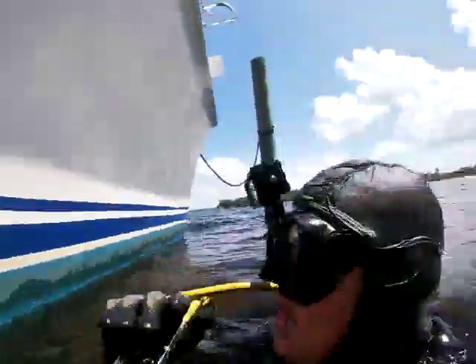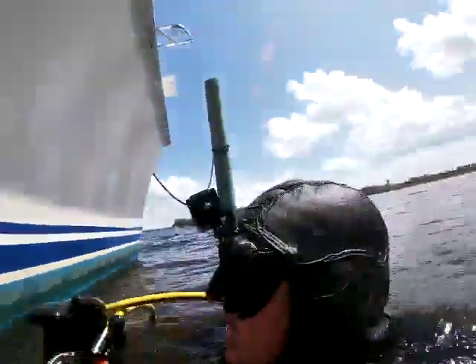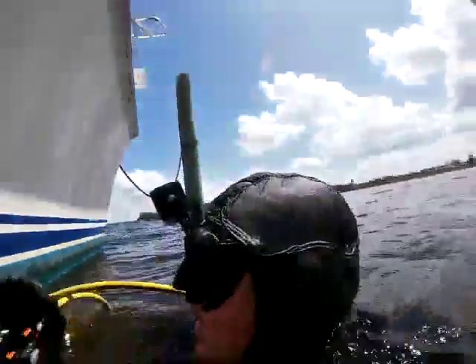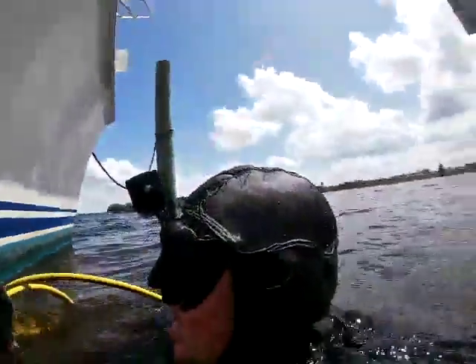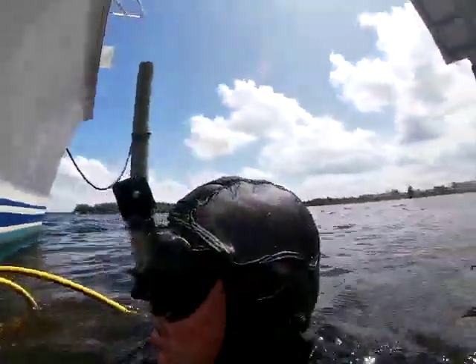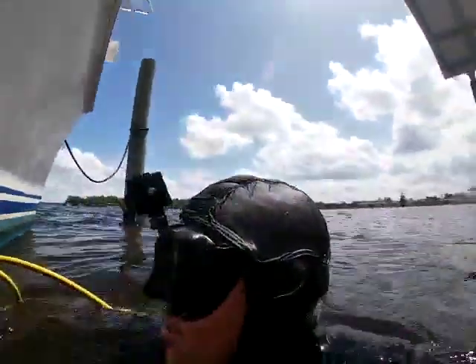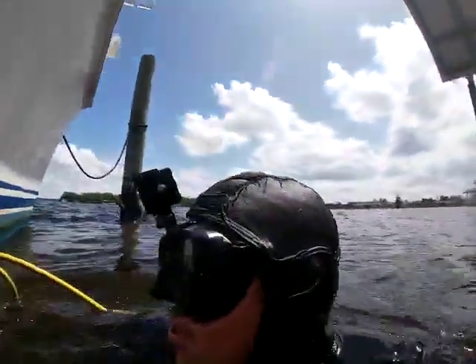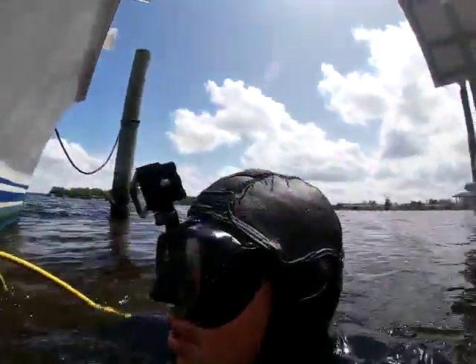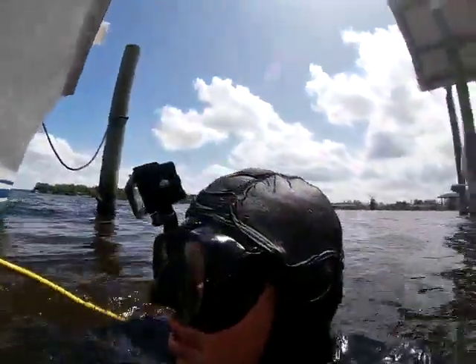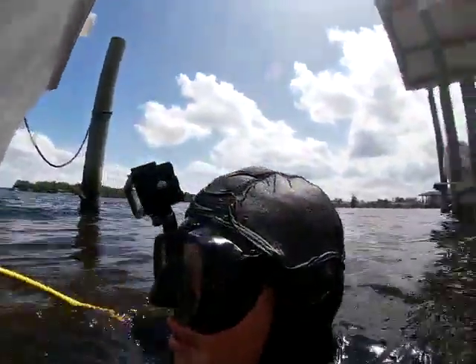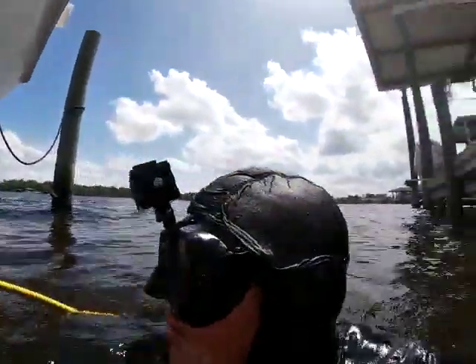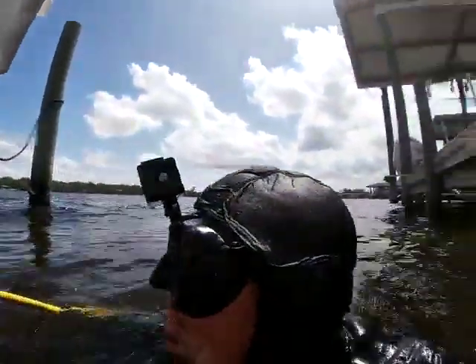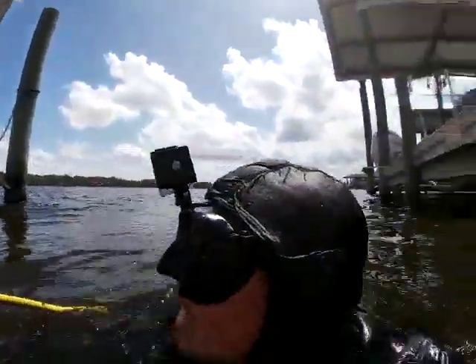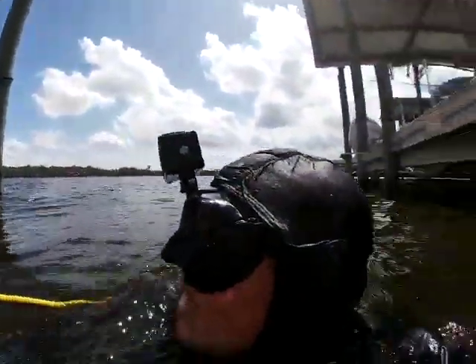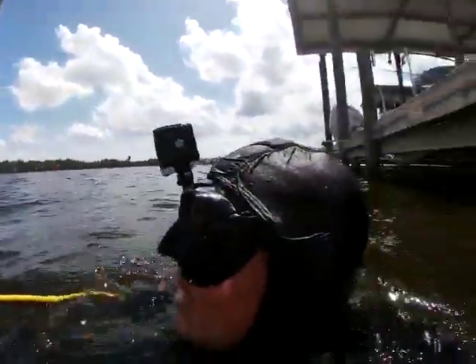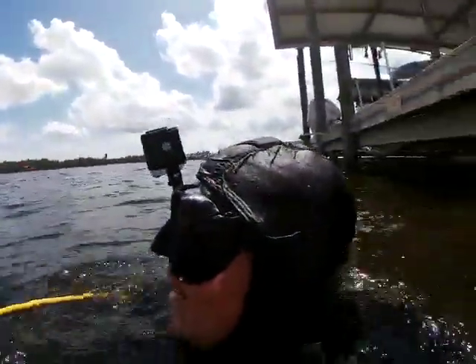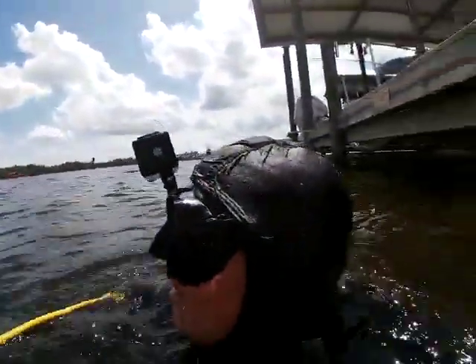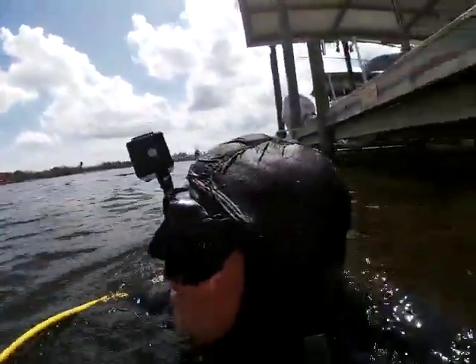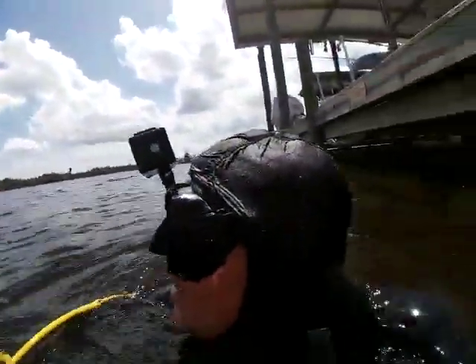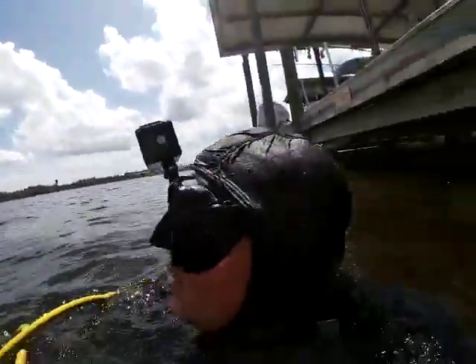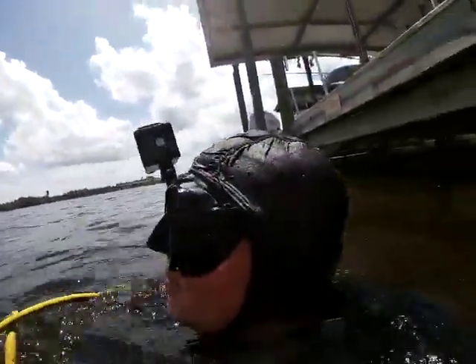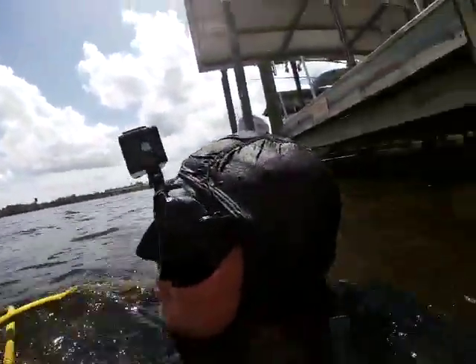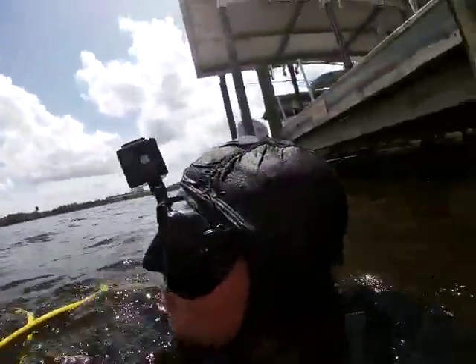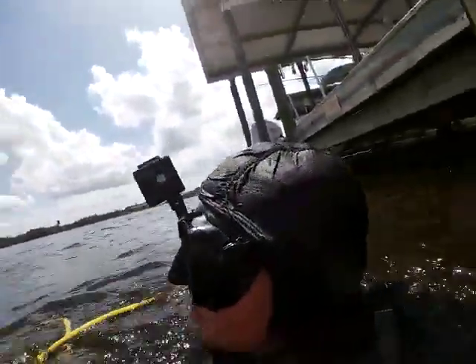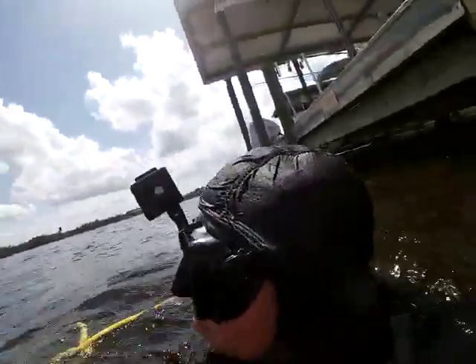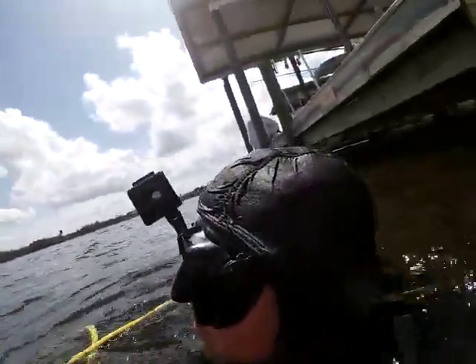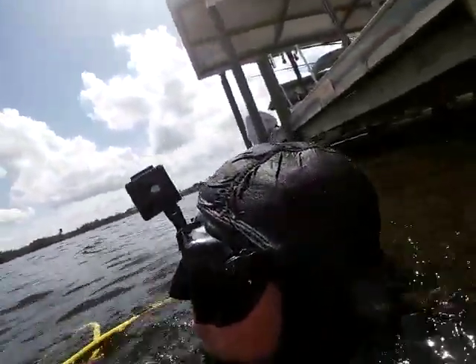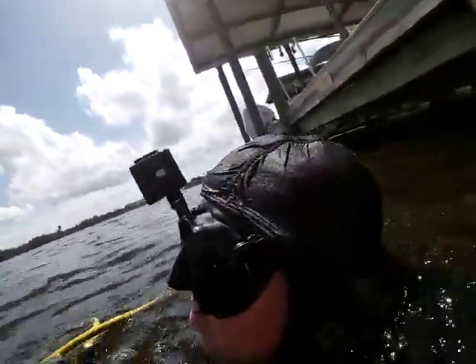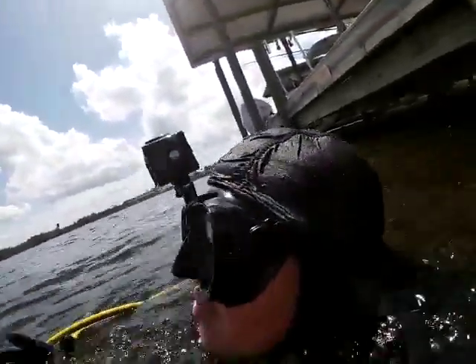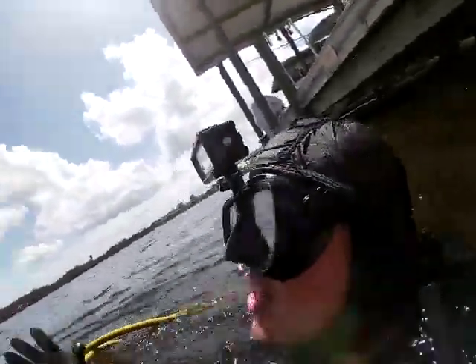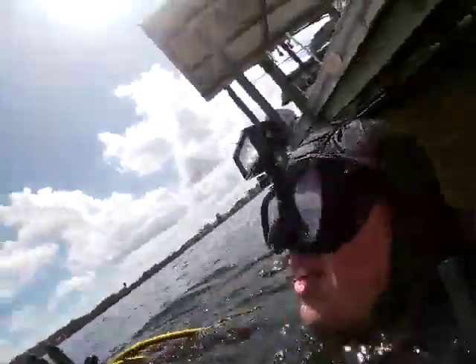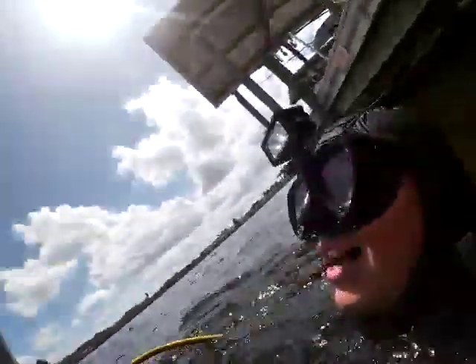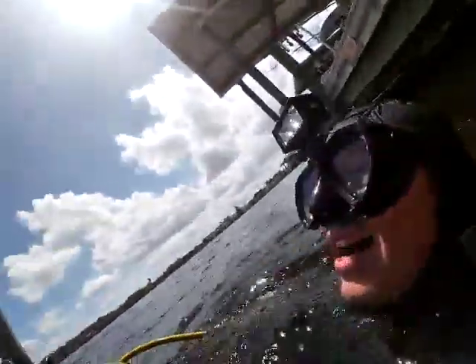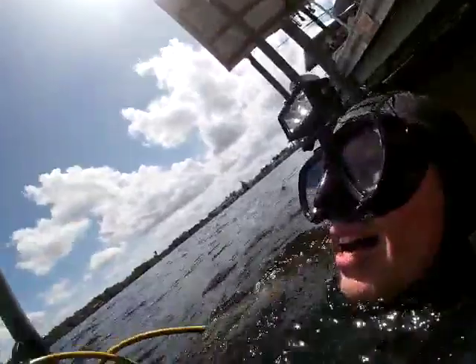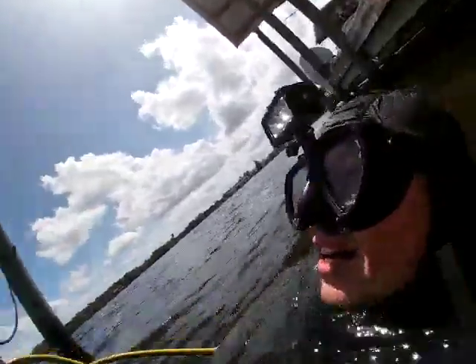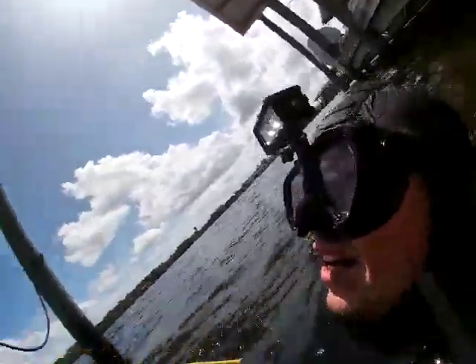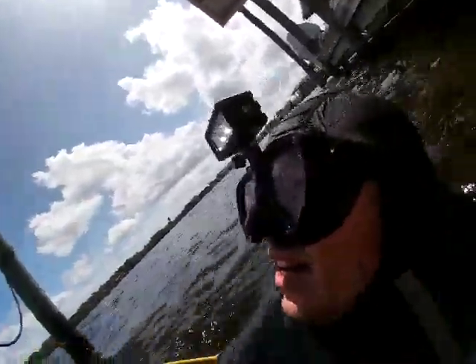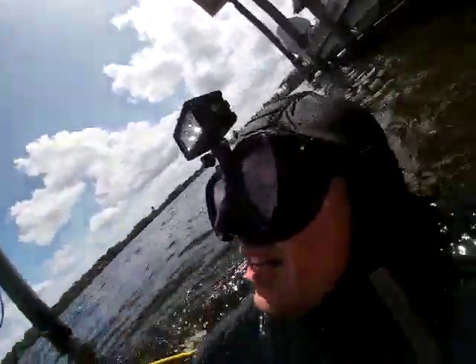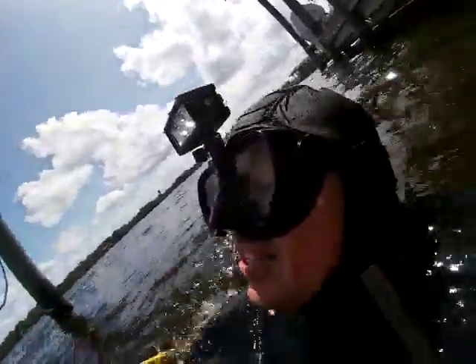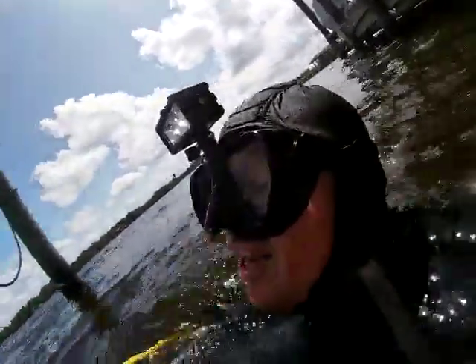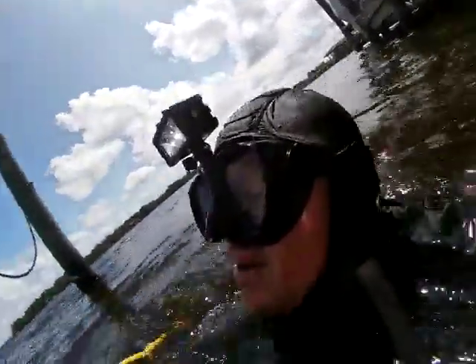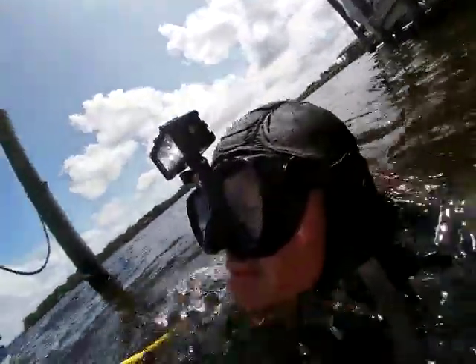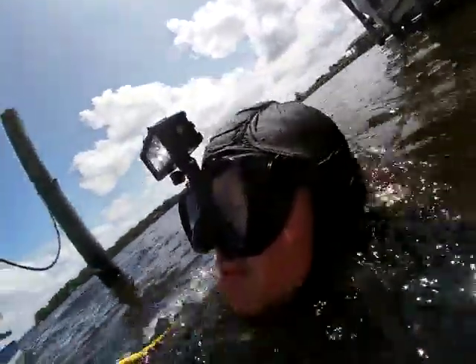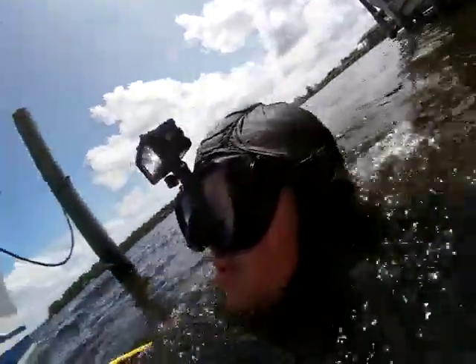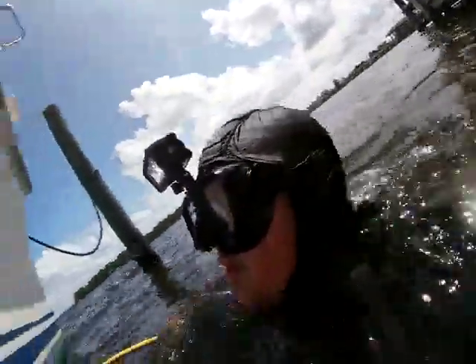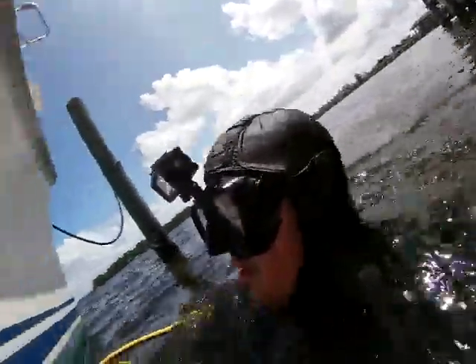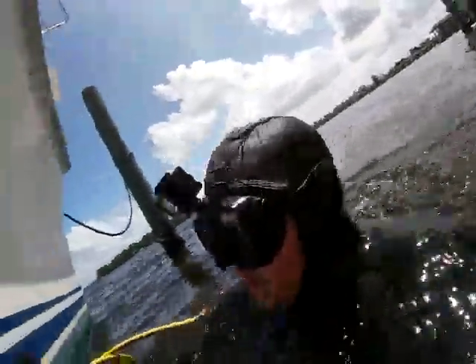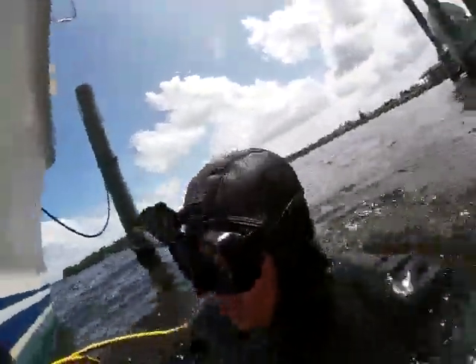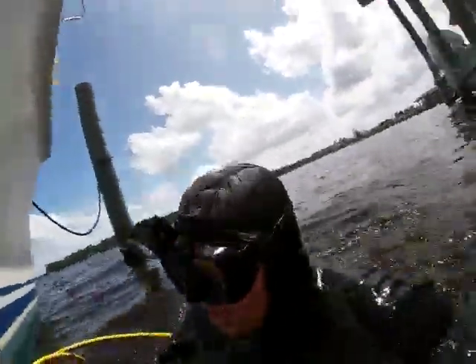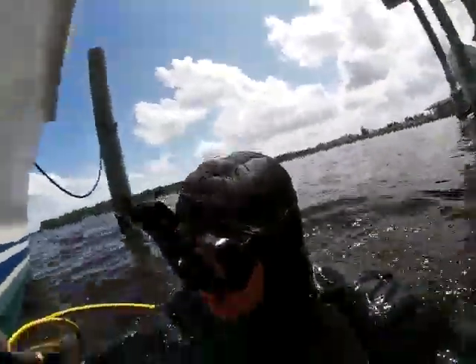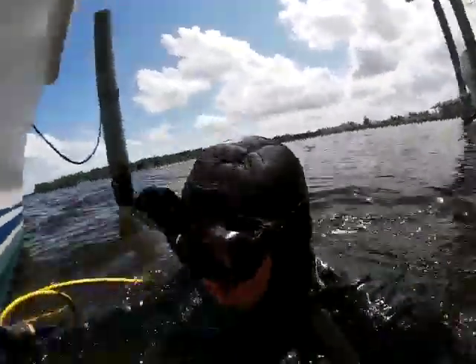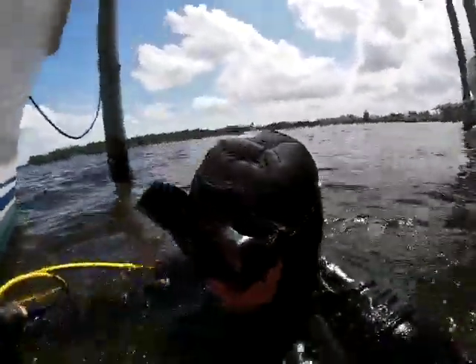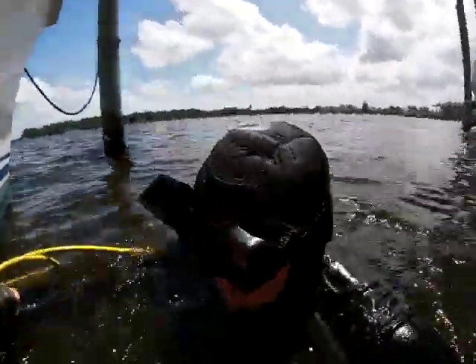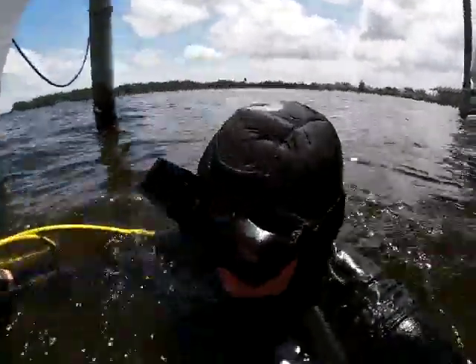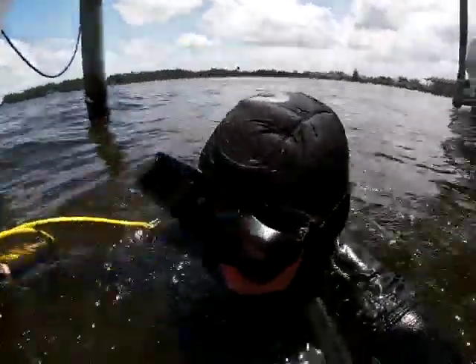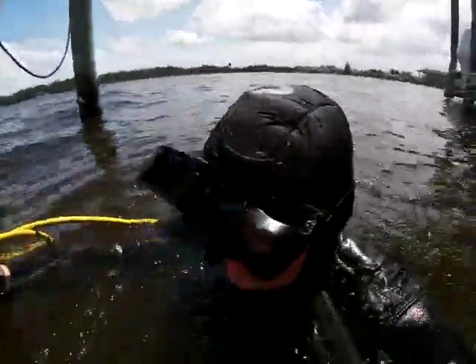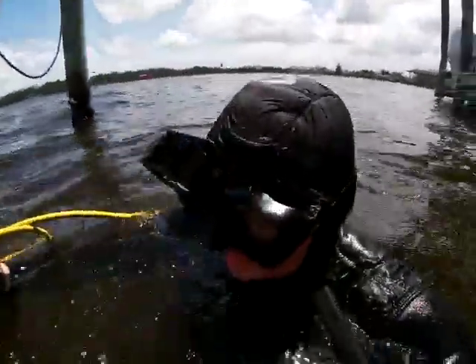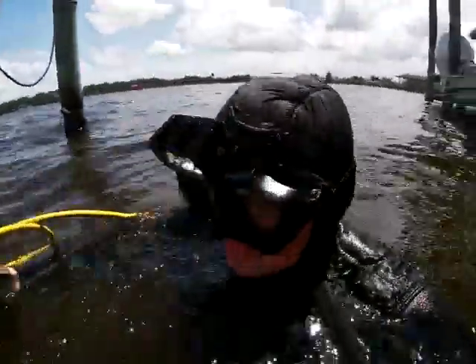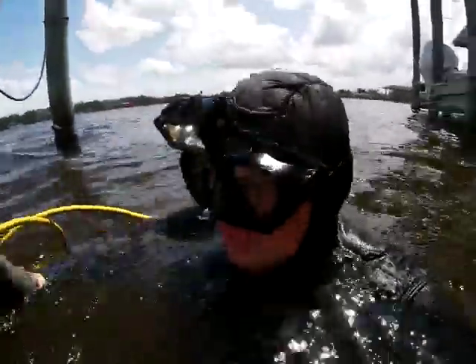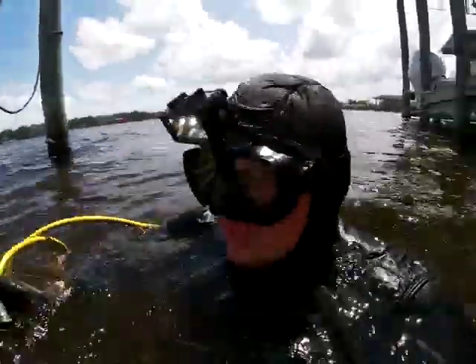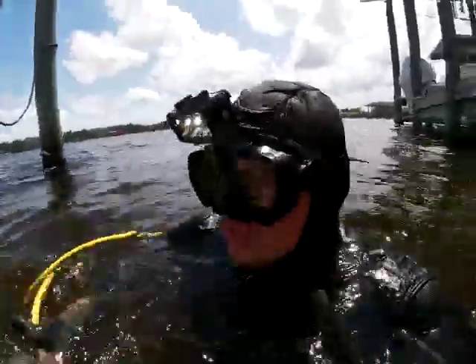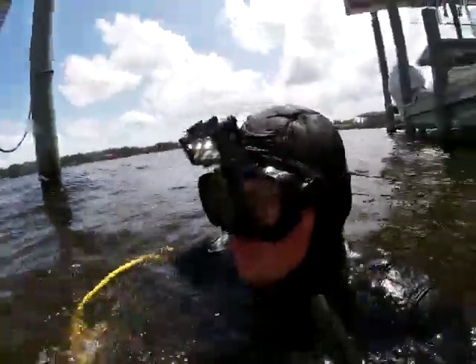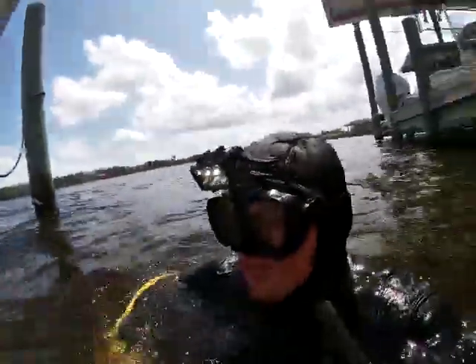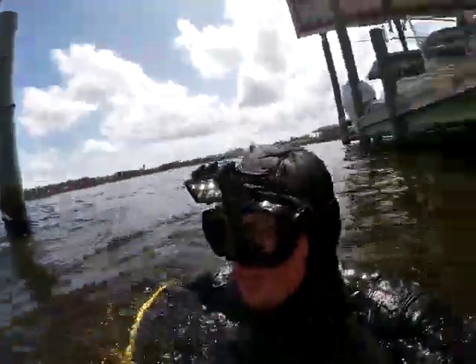This is awesome with G.S. Diving. It's April 26th, 2020.